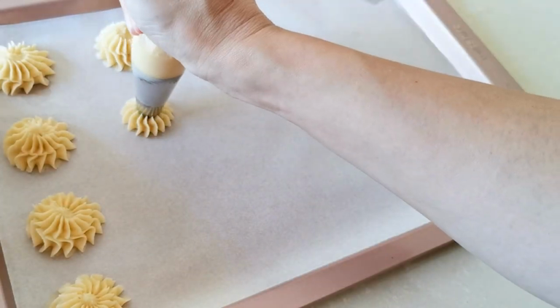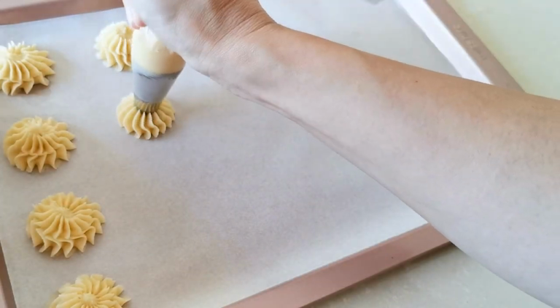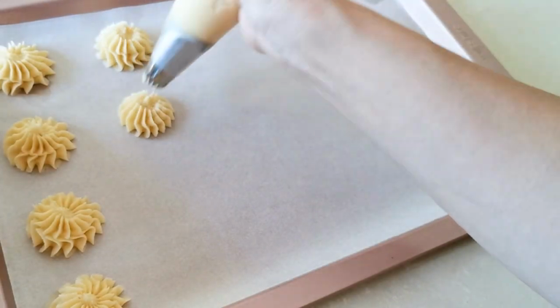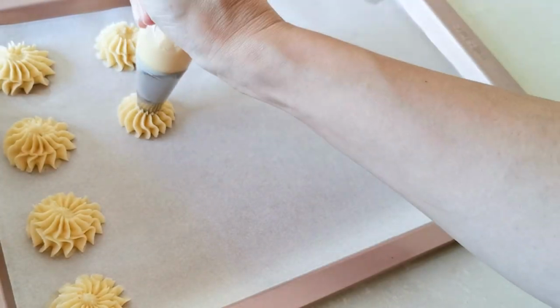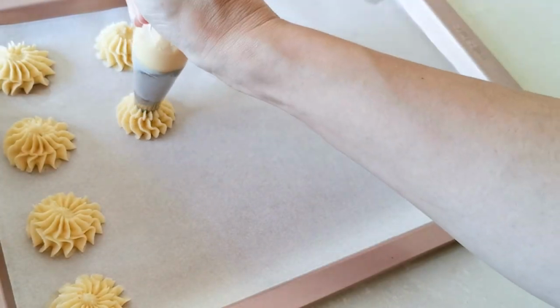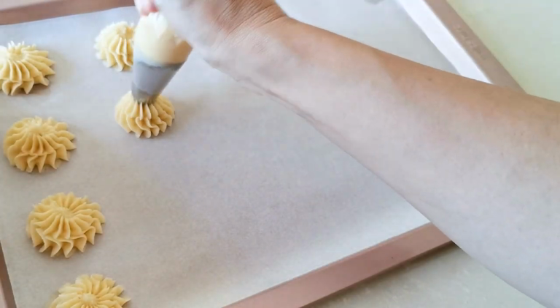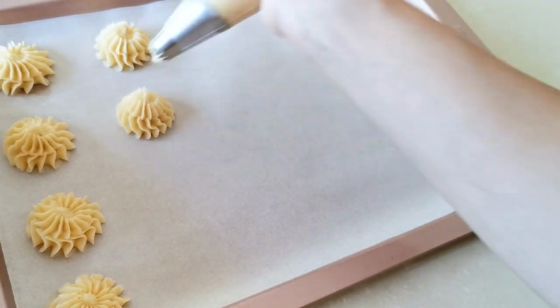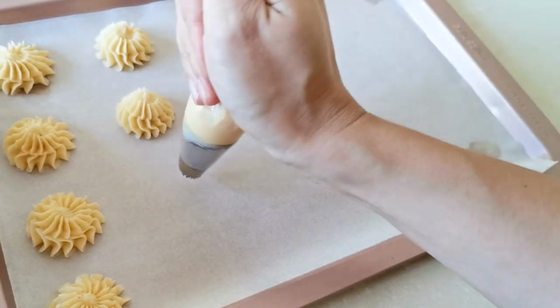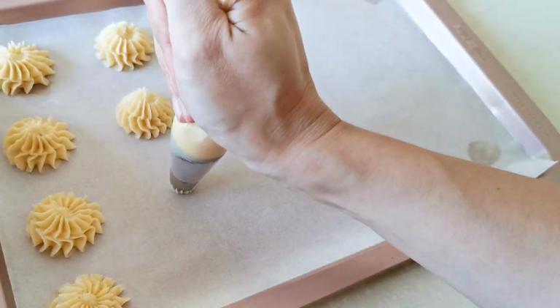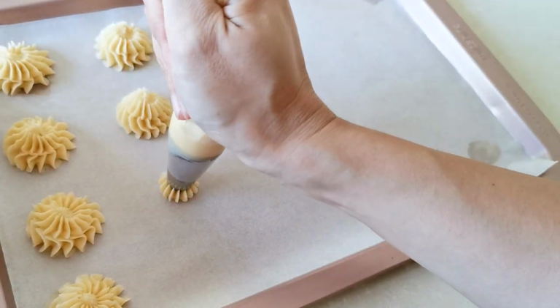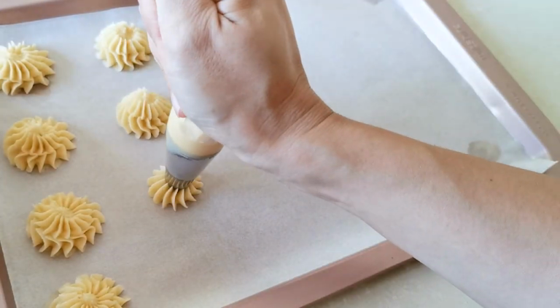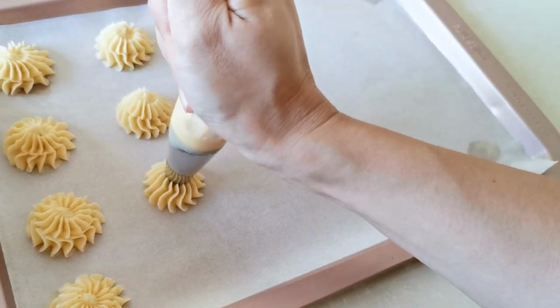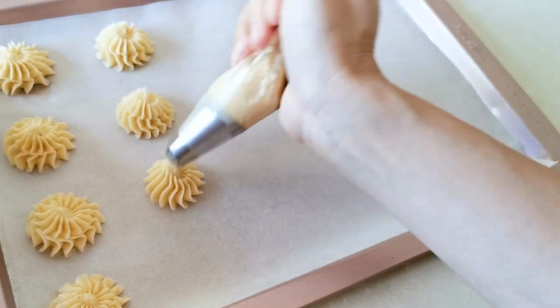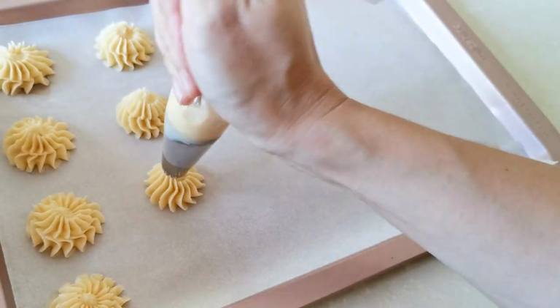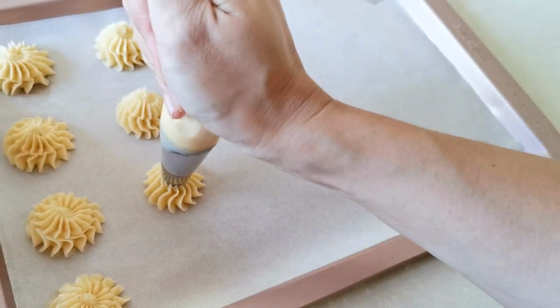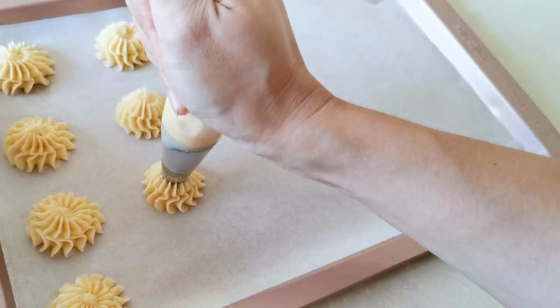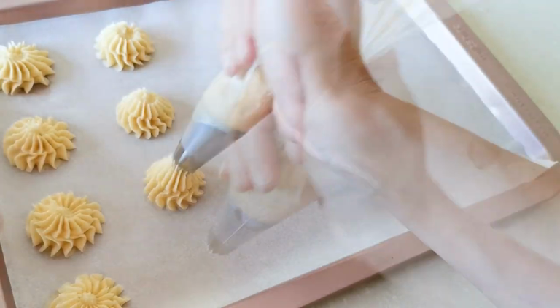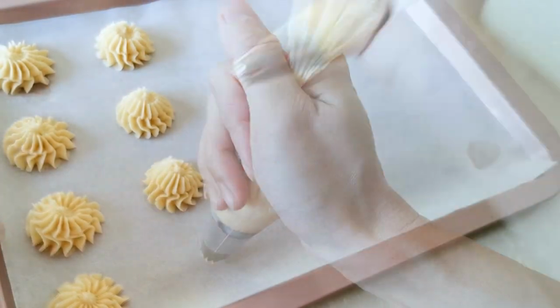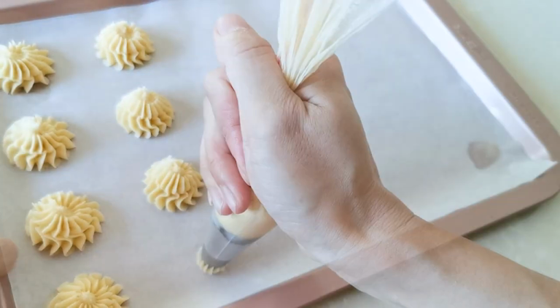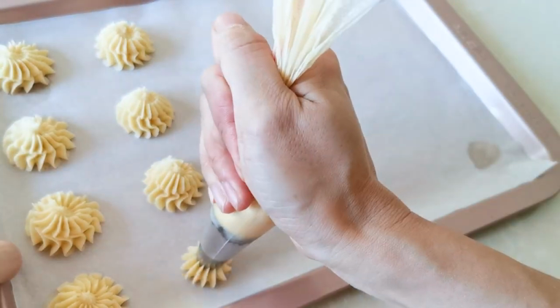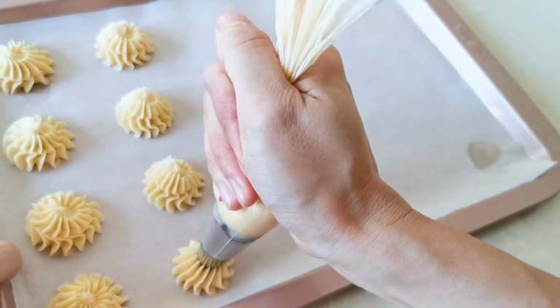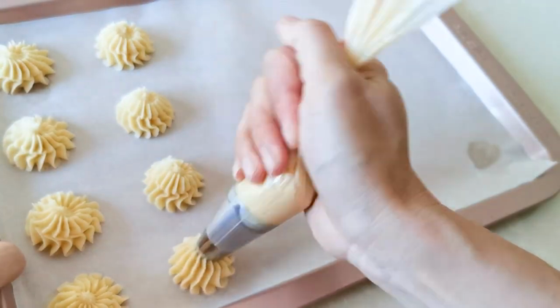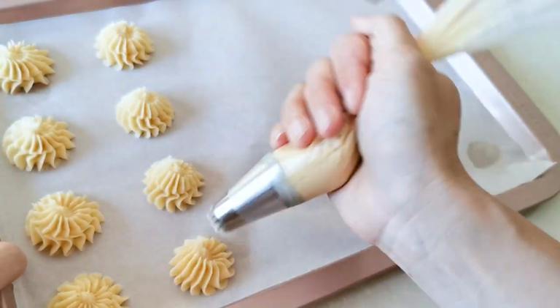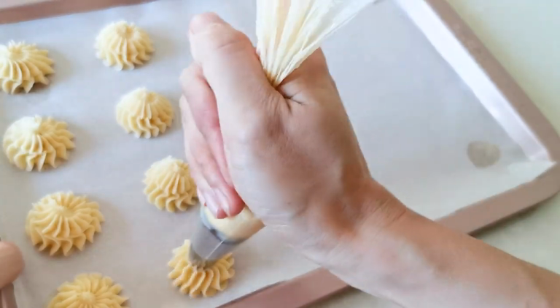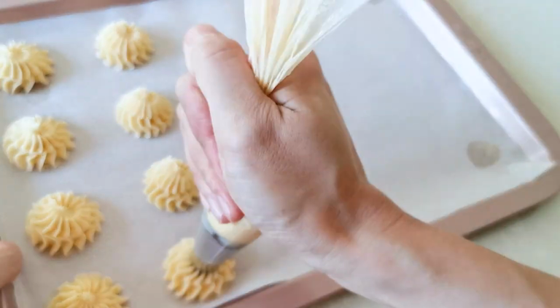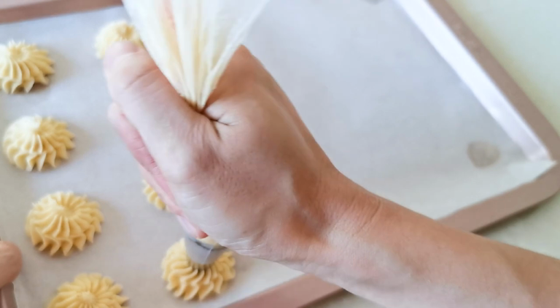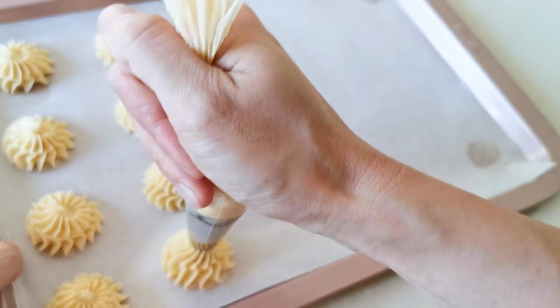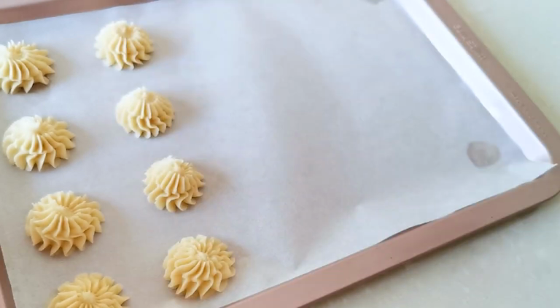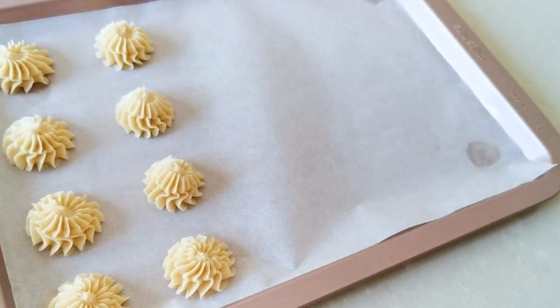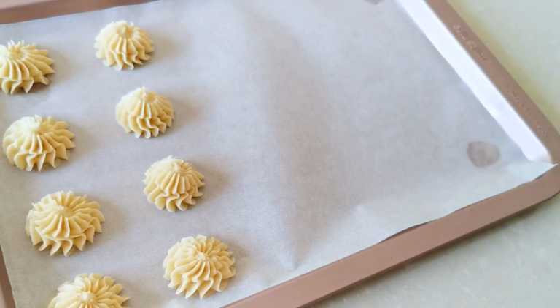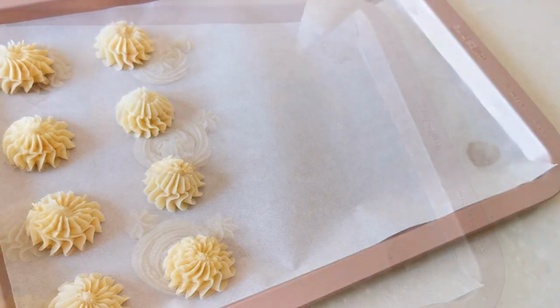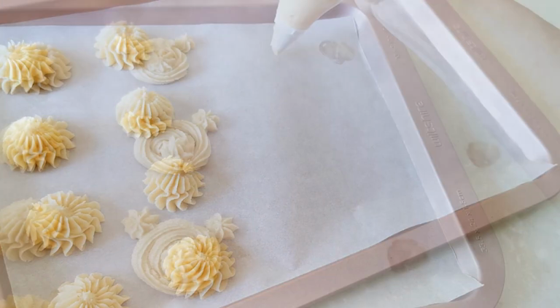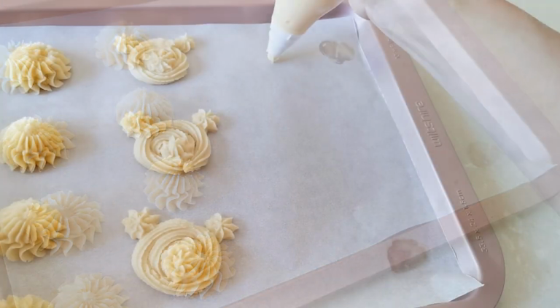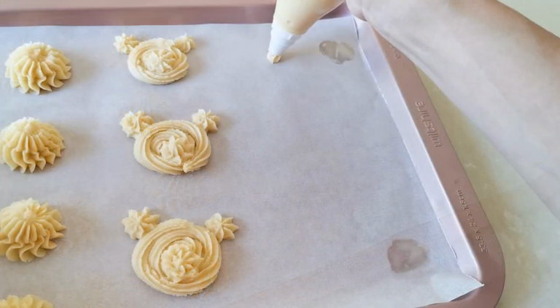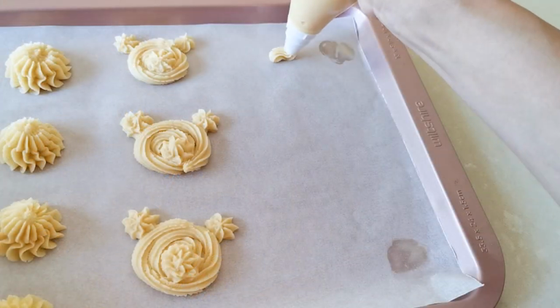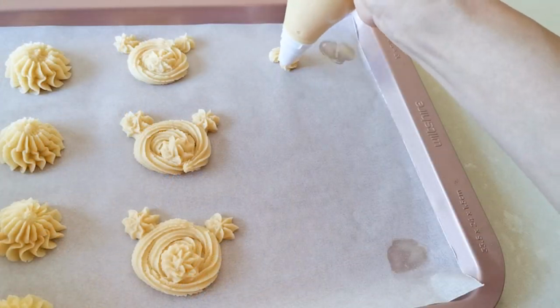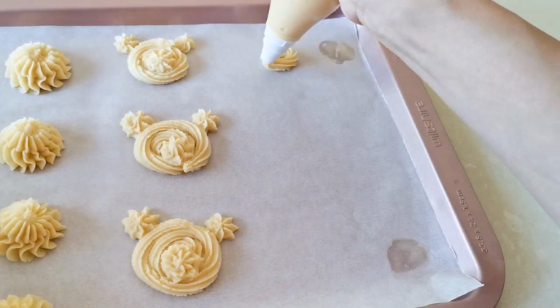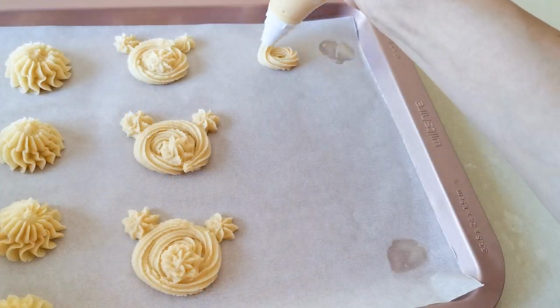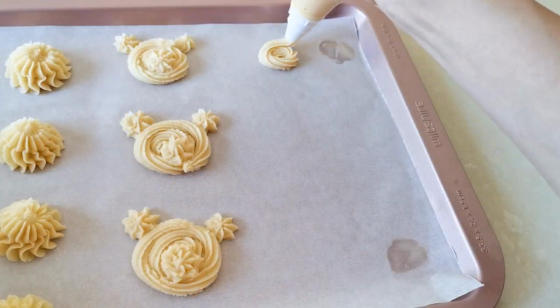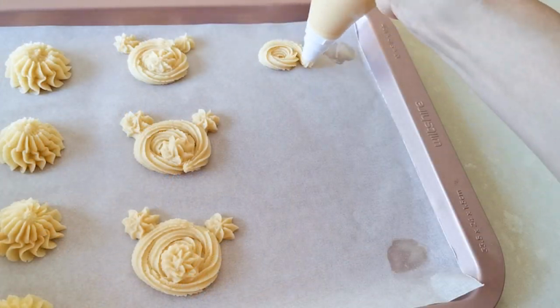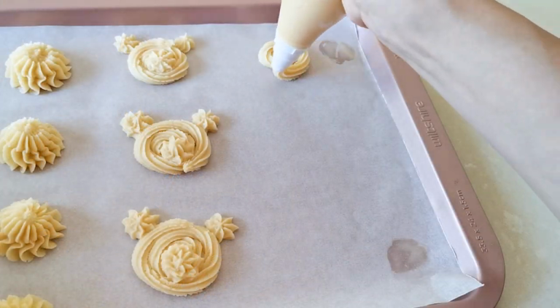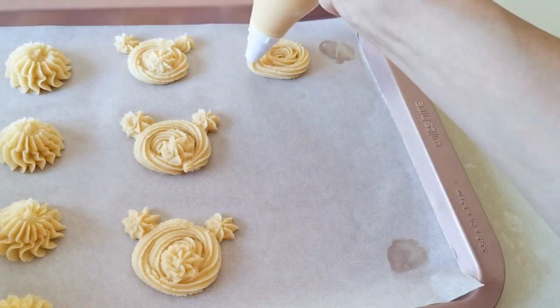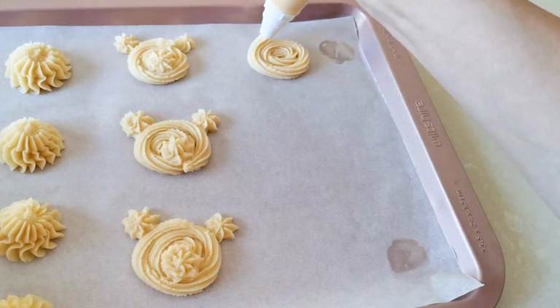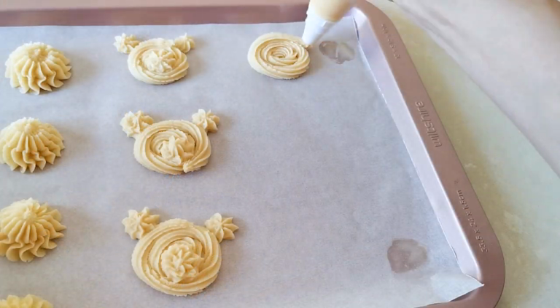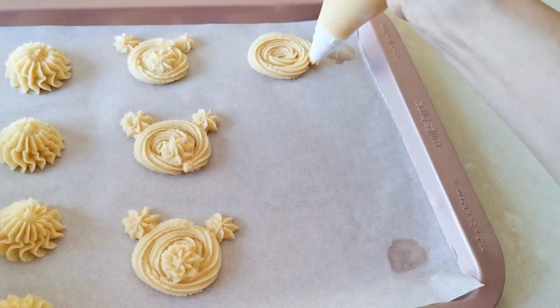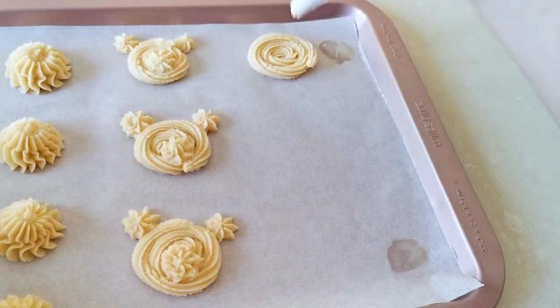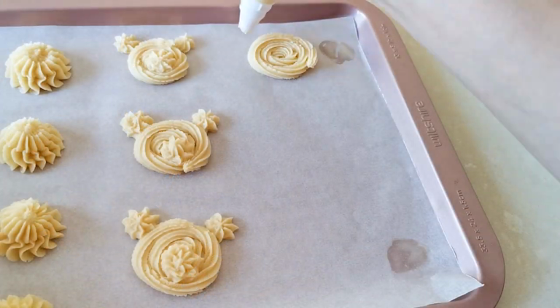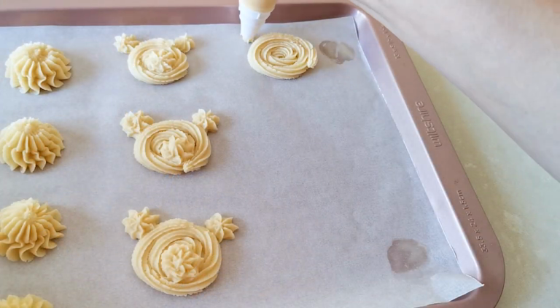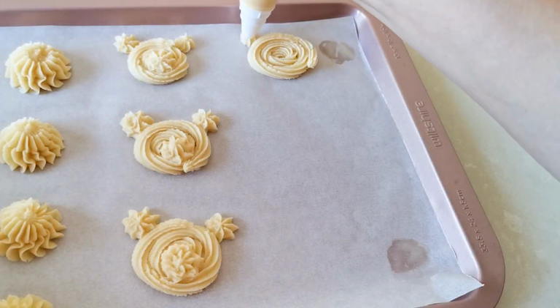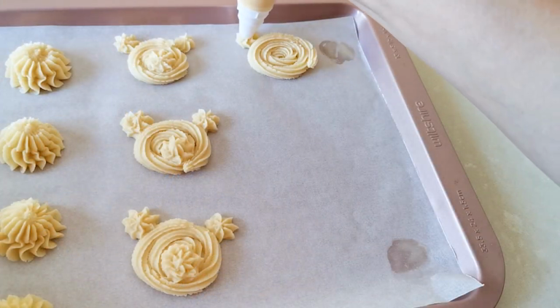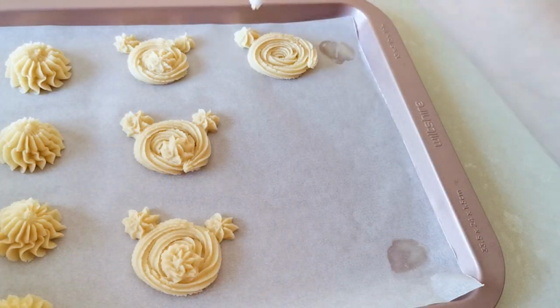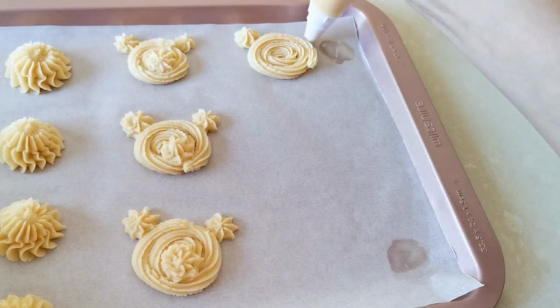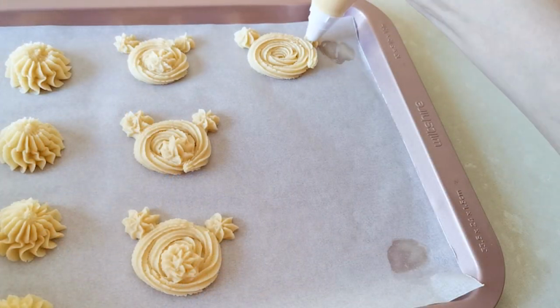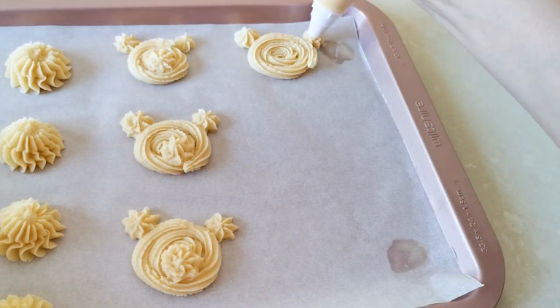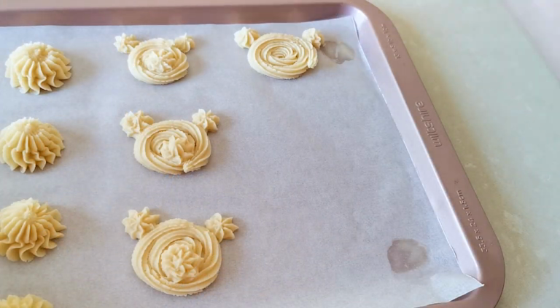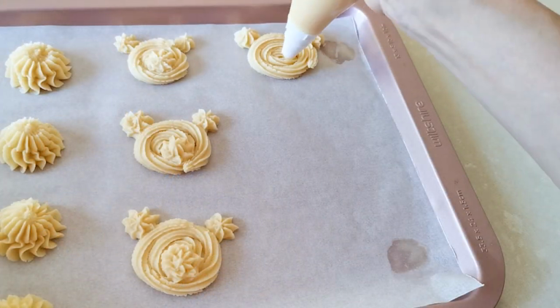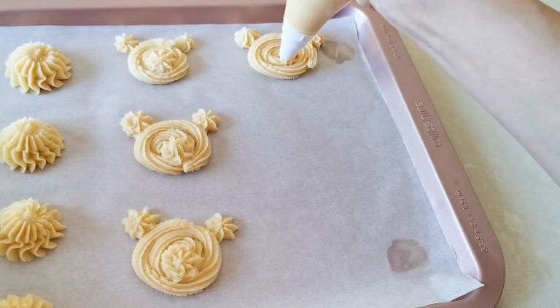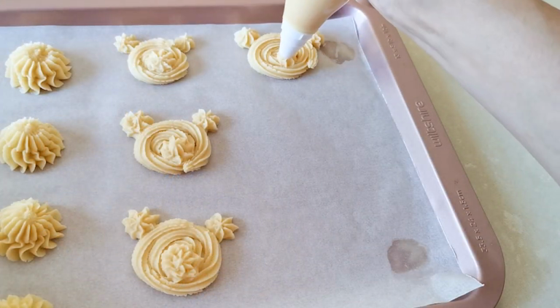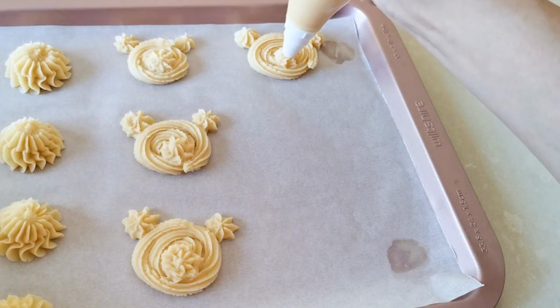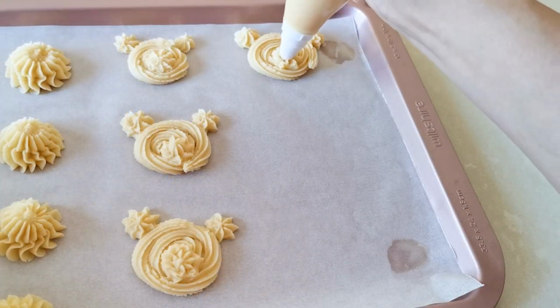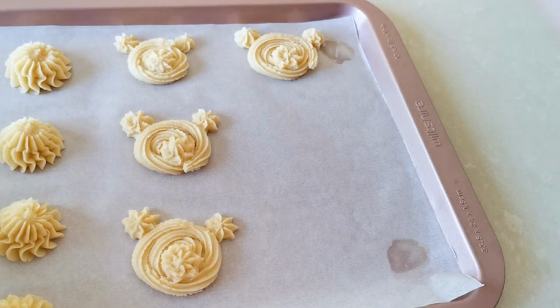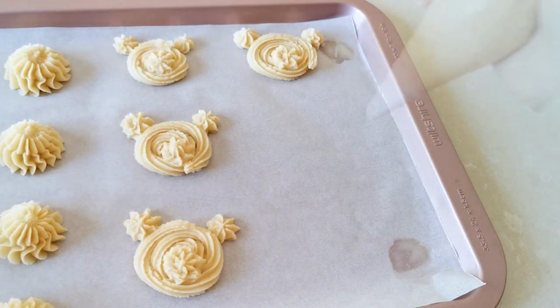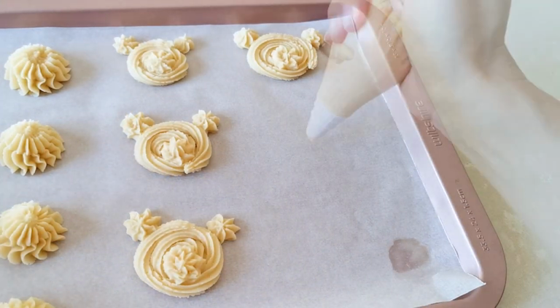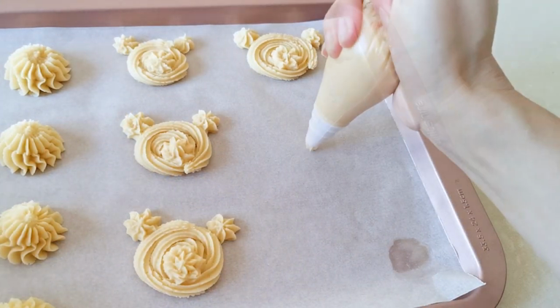We made some normal round cookies and we made some bear cookies. Super cute.